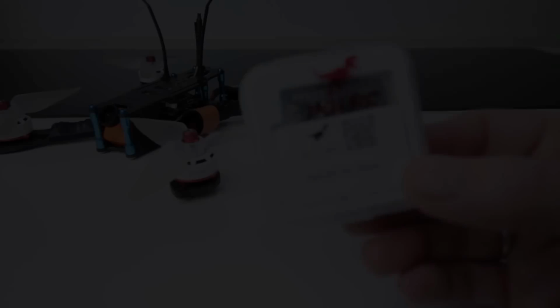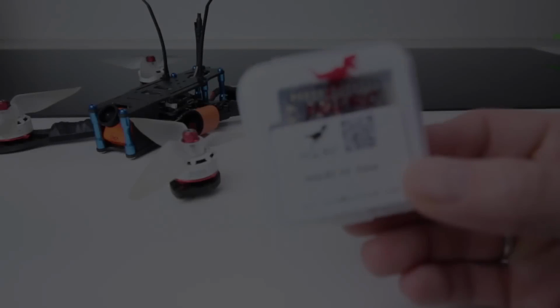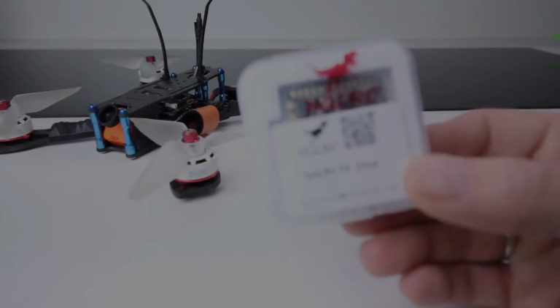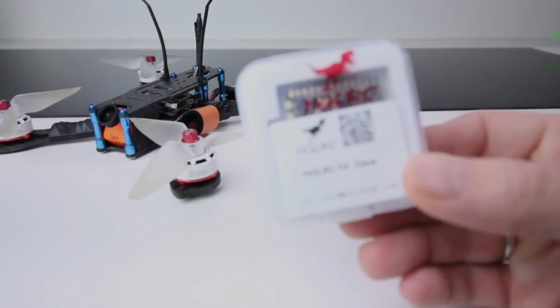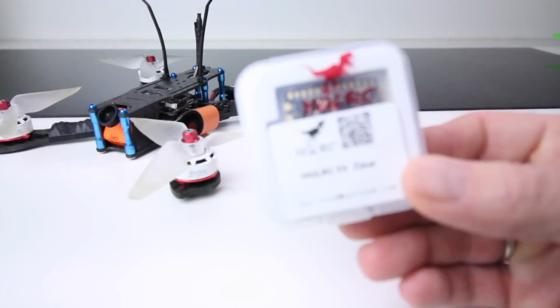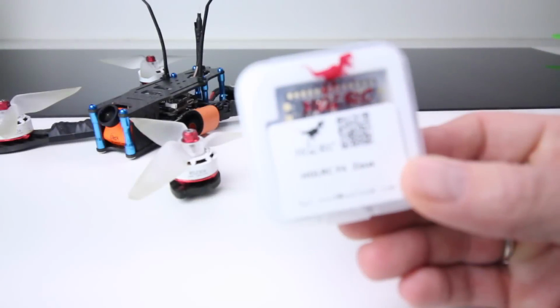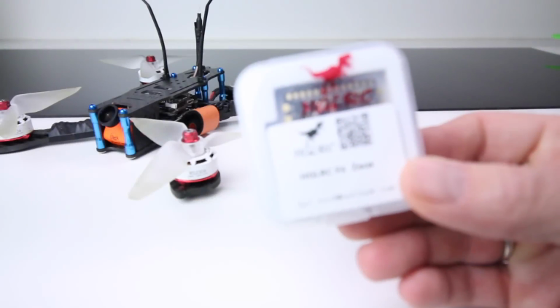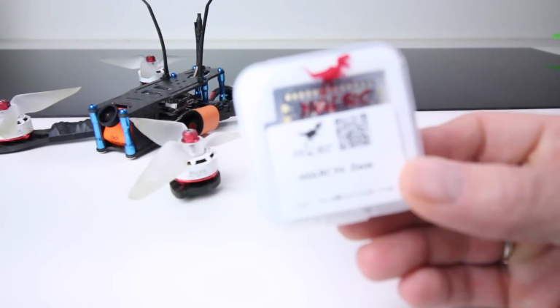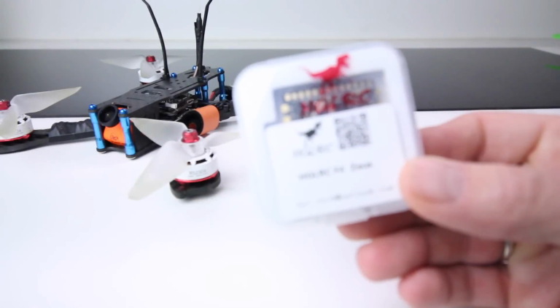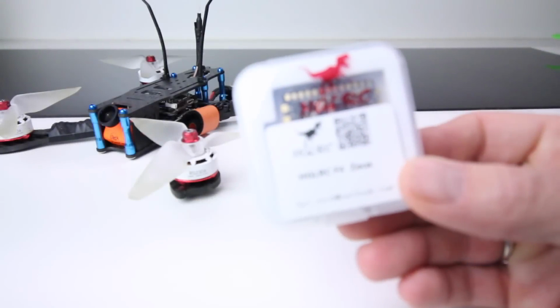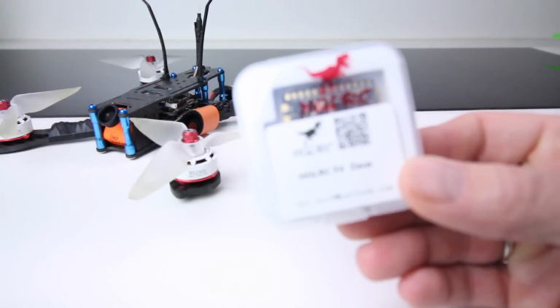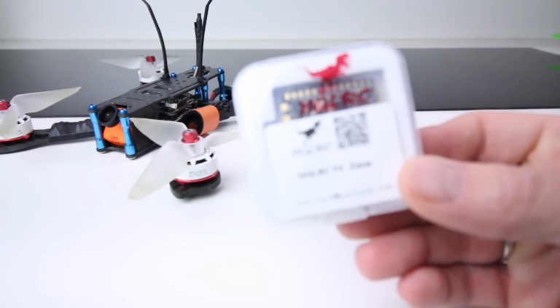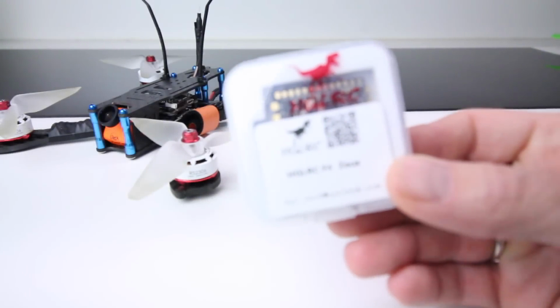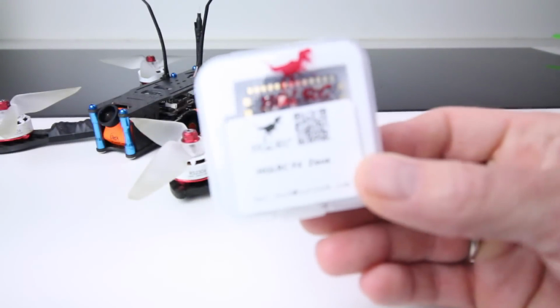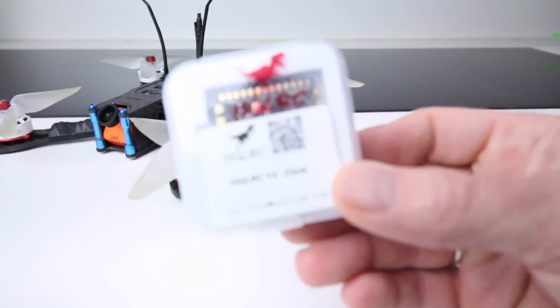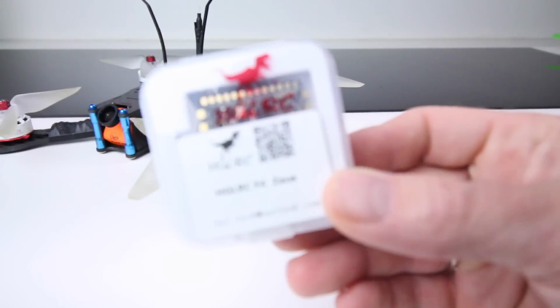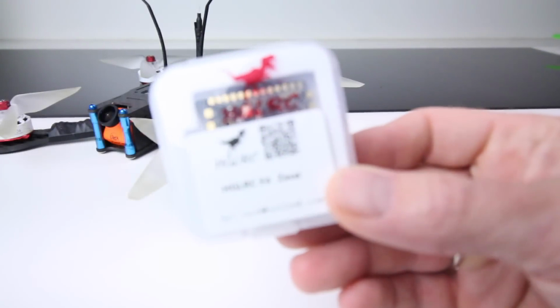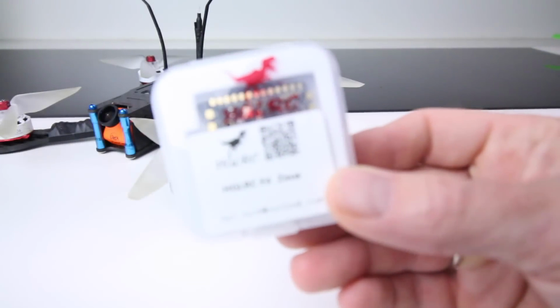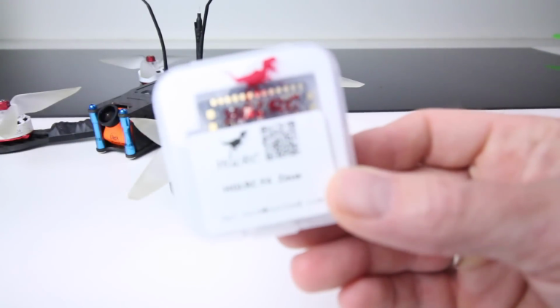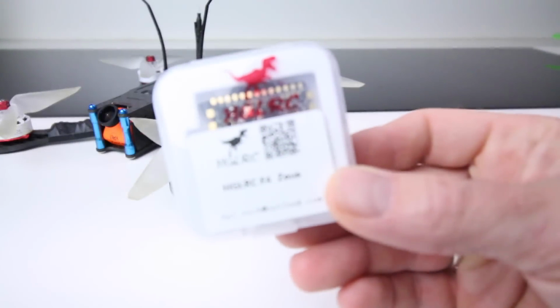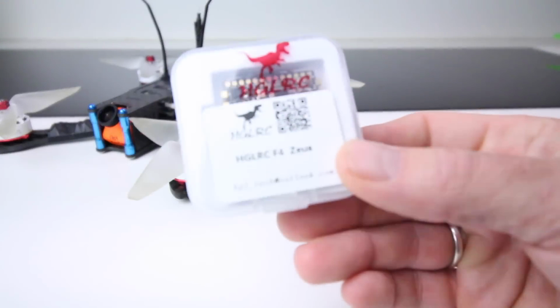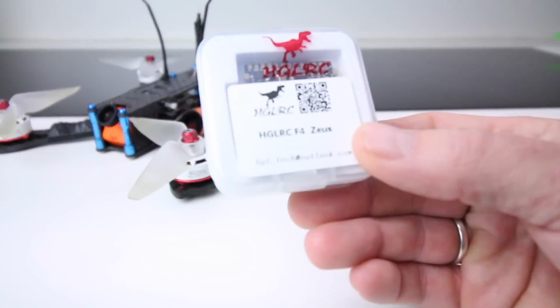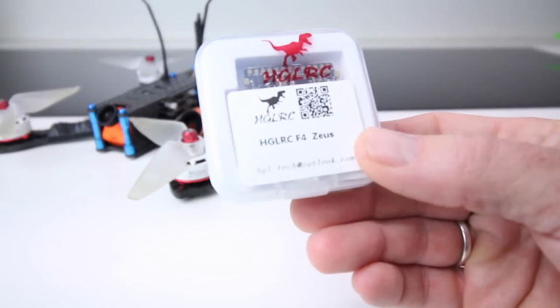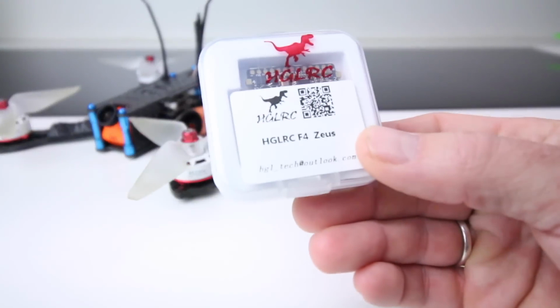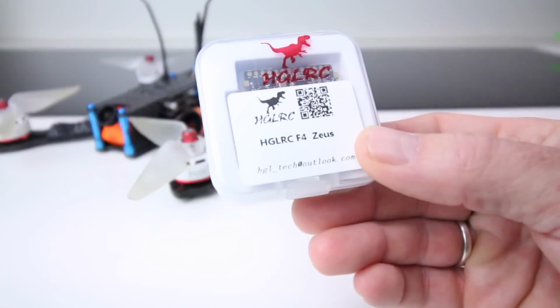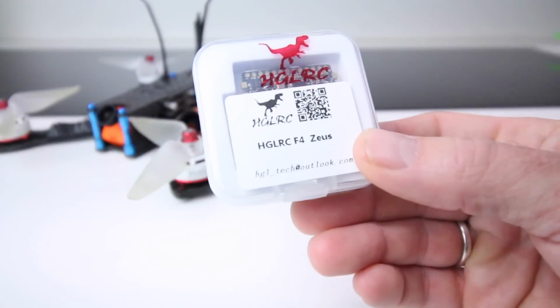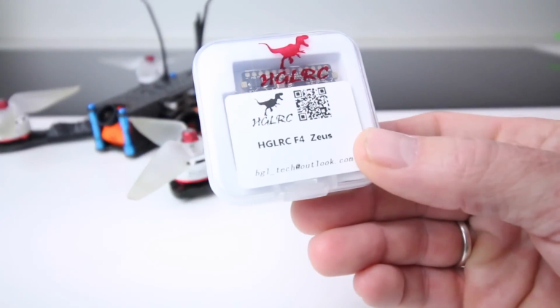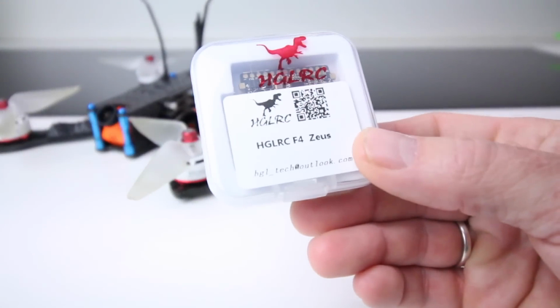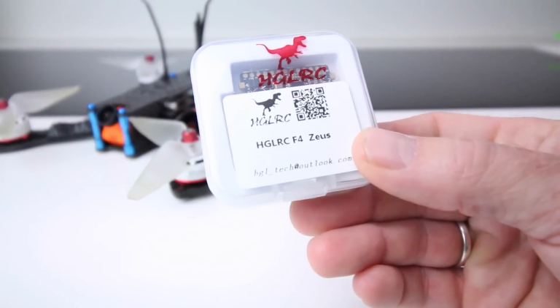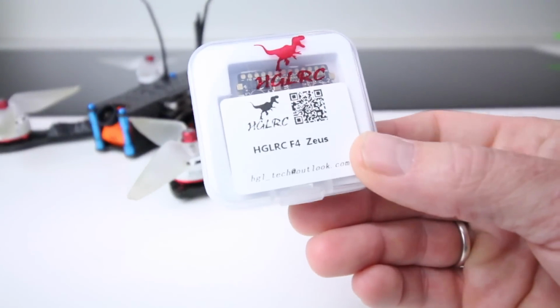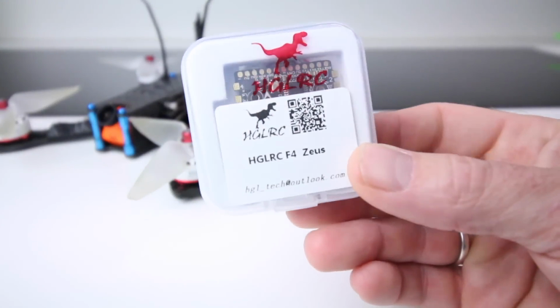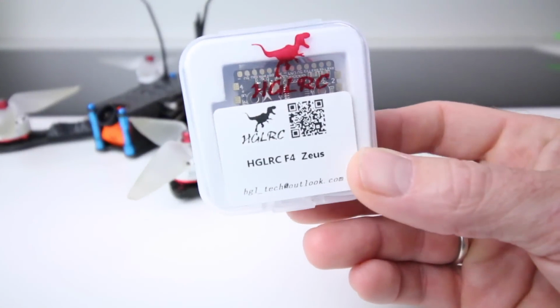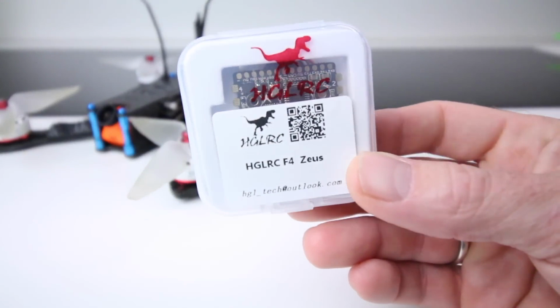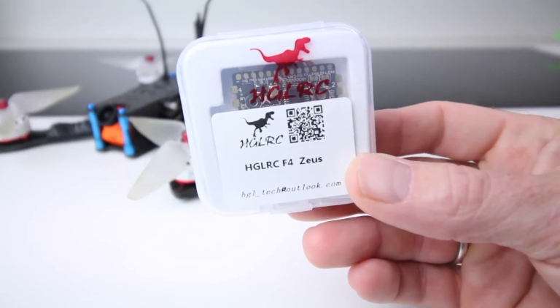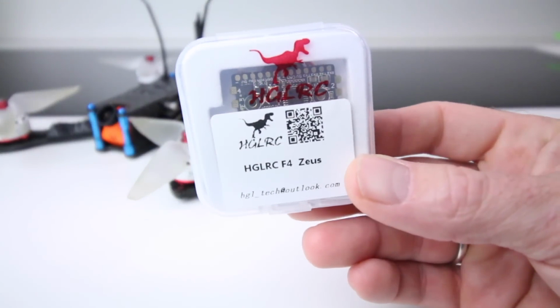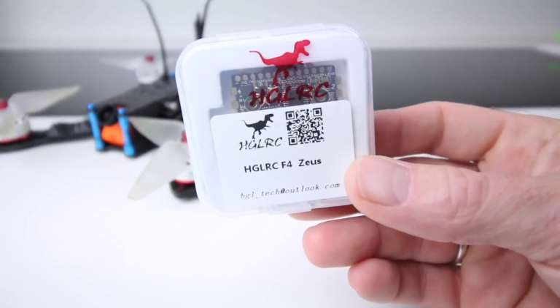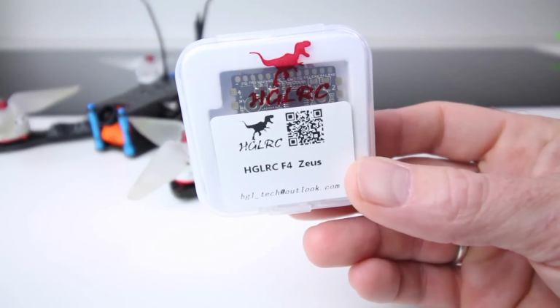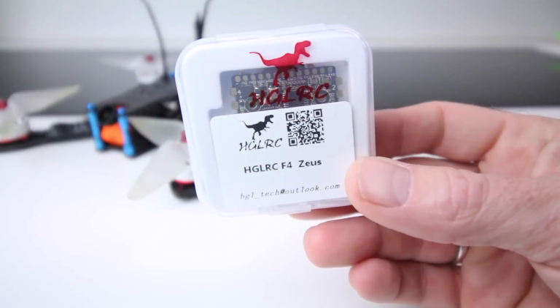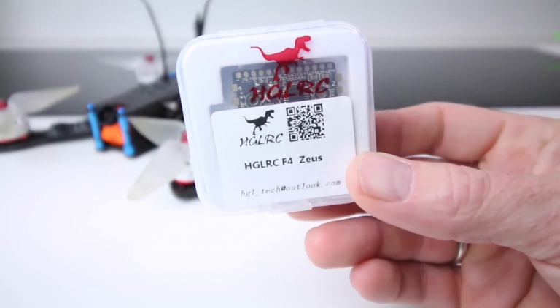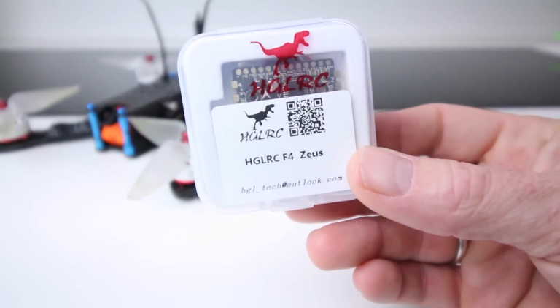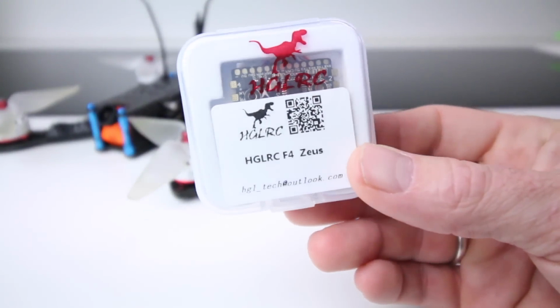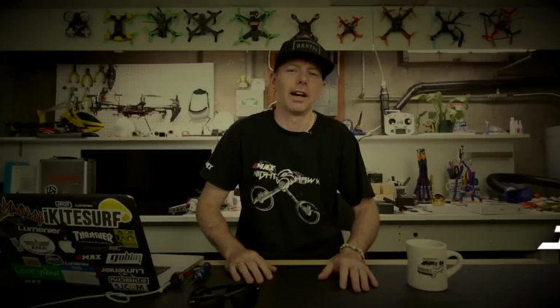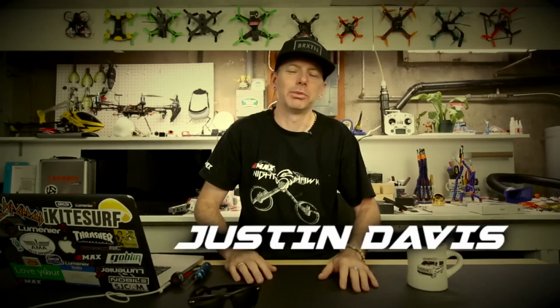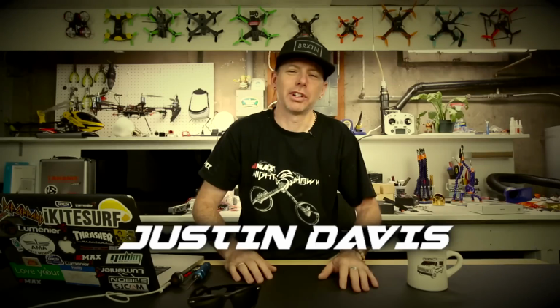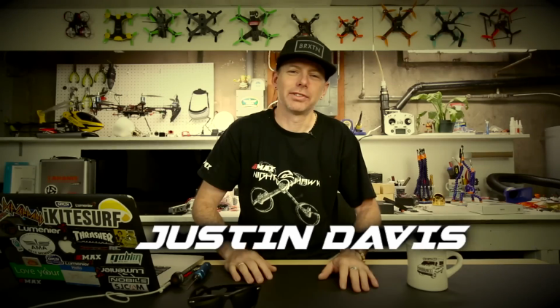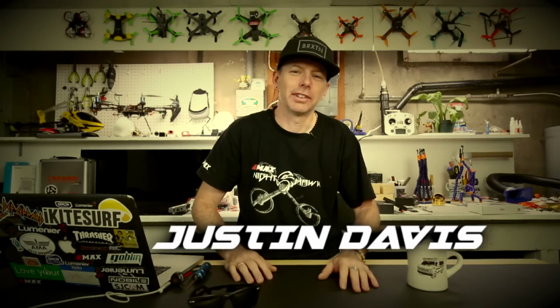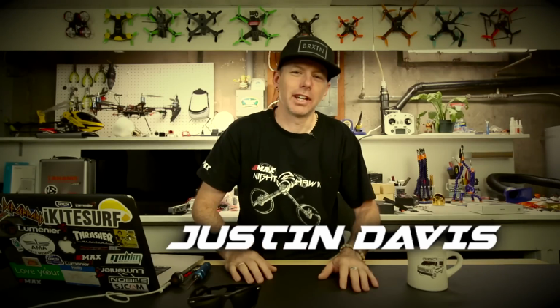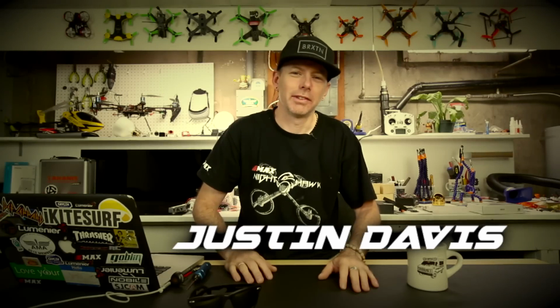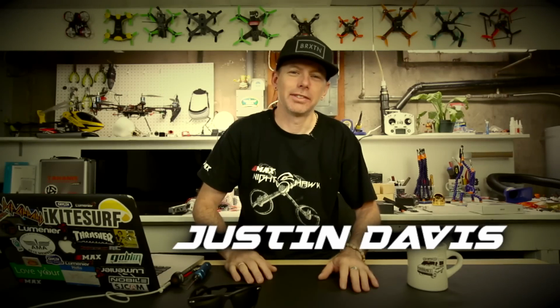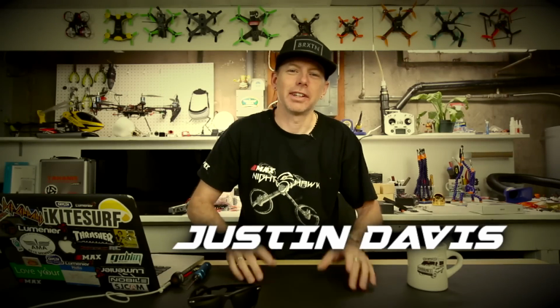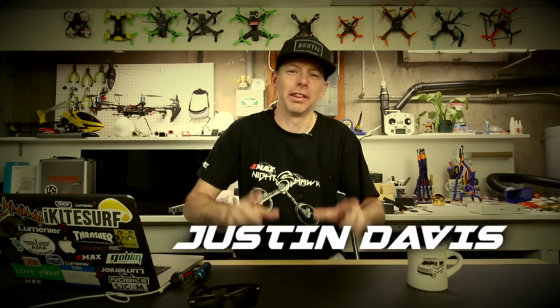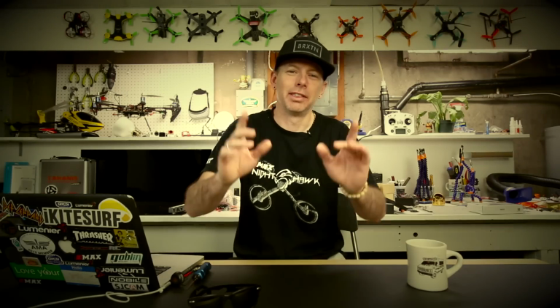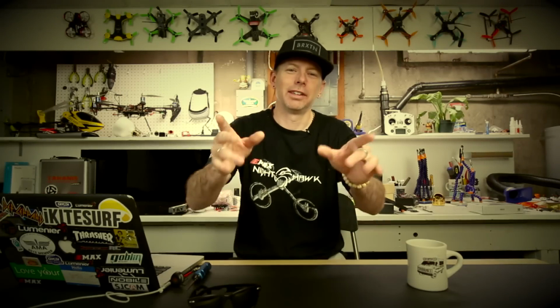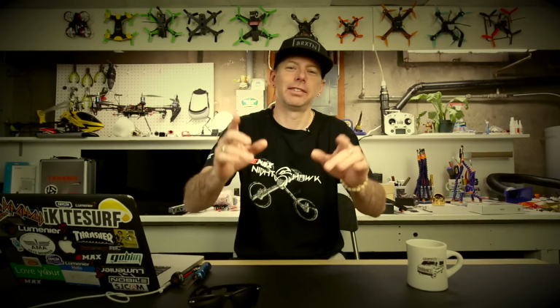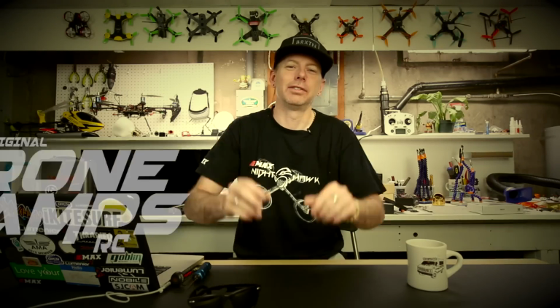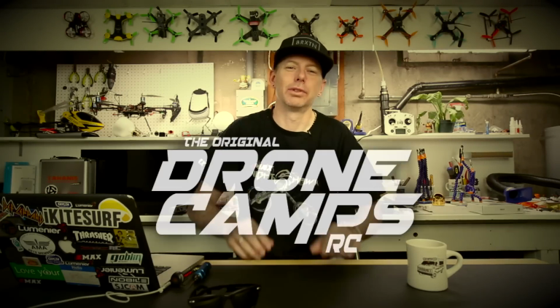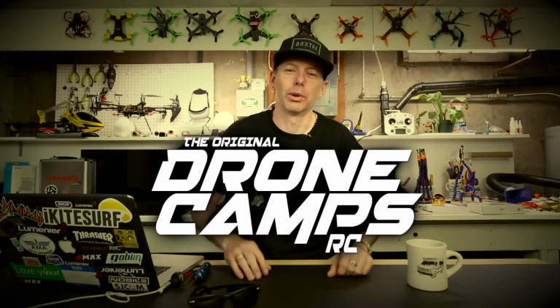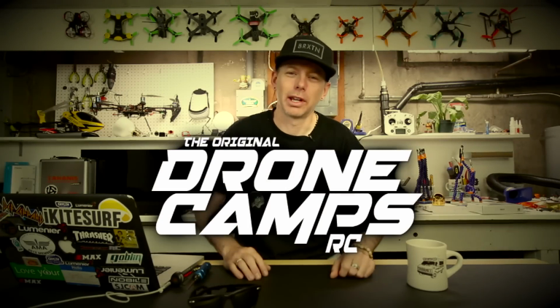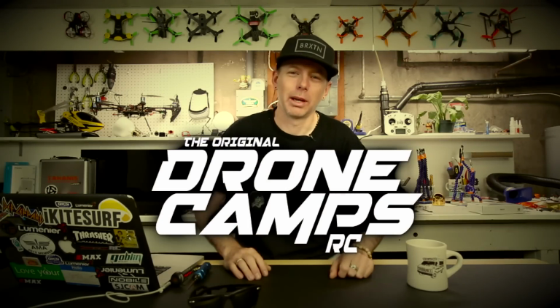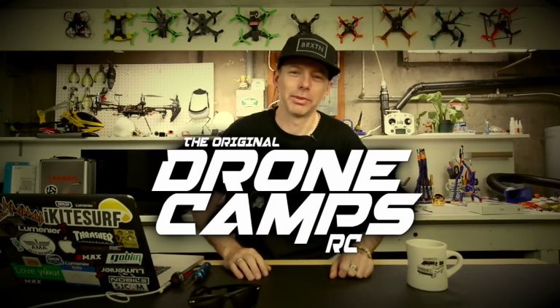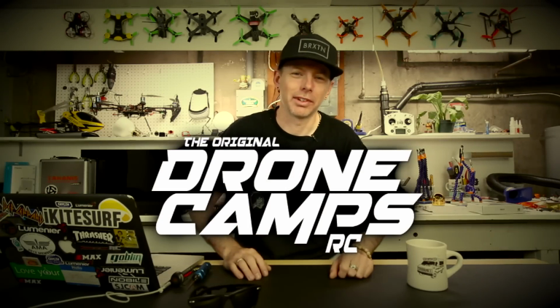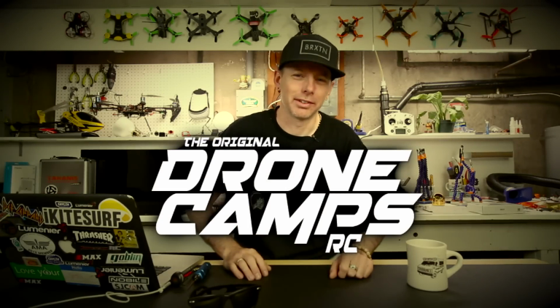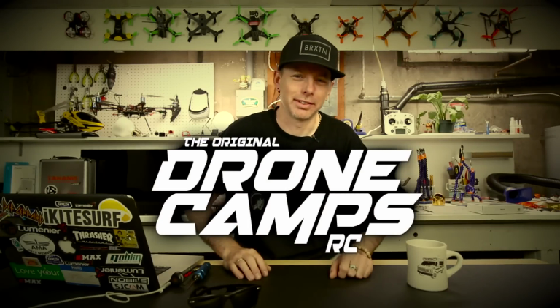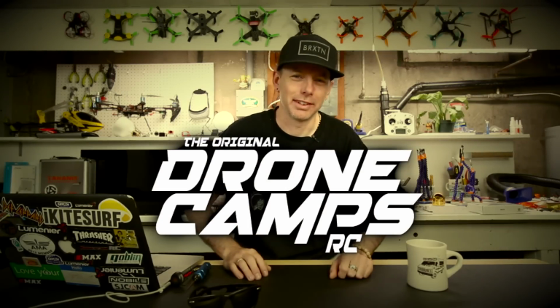What's inside this box right here is going to completely change the way you do builds. I'm Justin Davis and this is DribbleCamps RC.